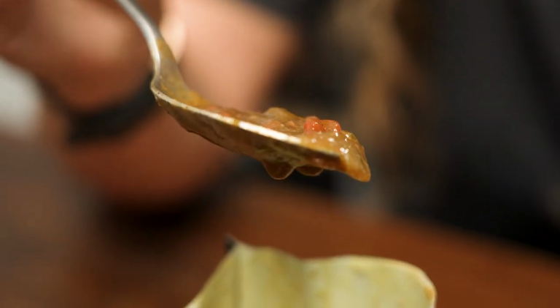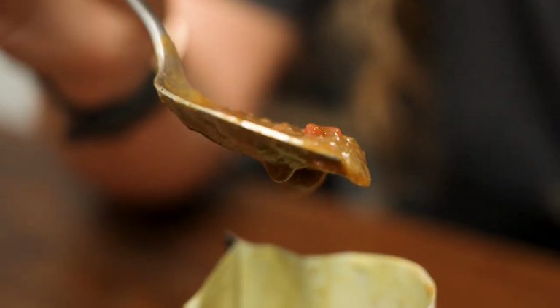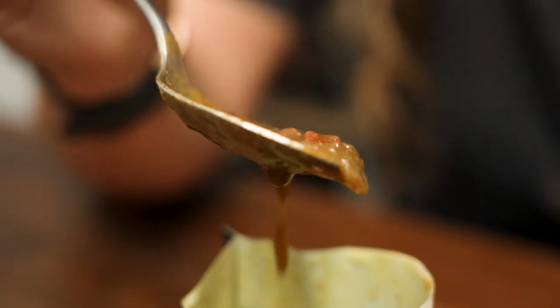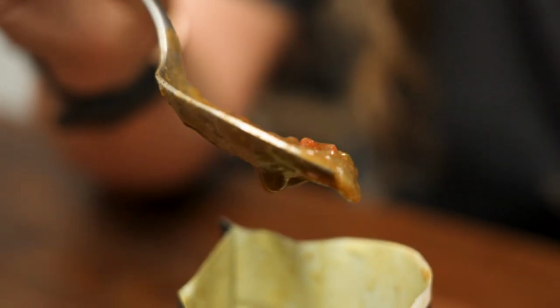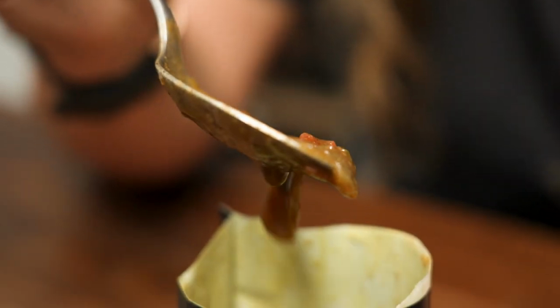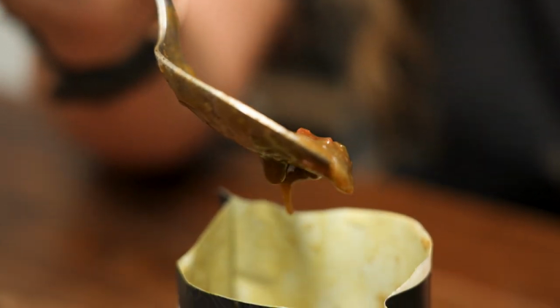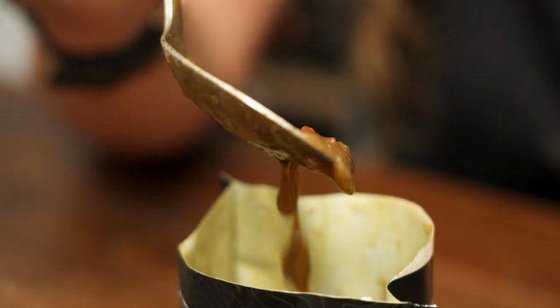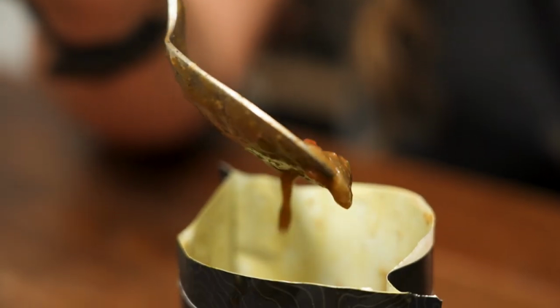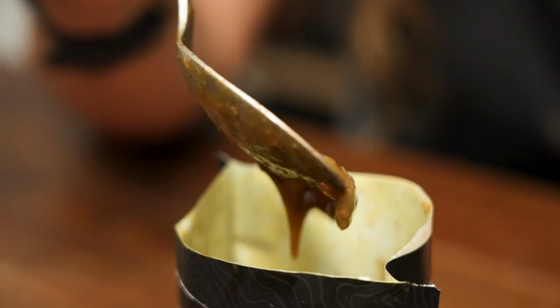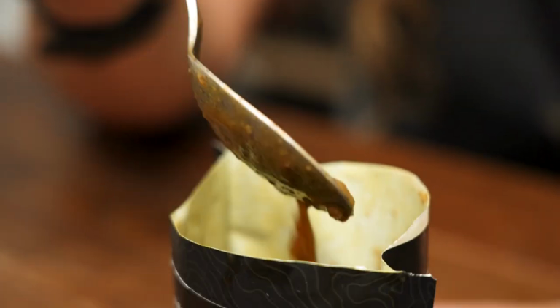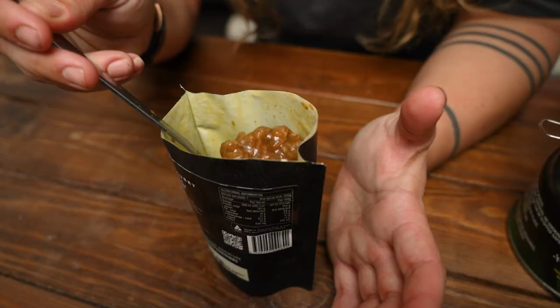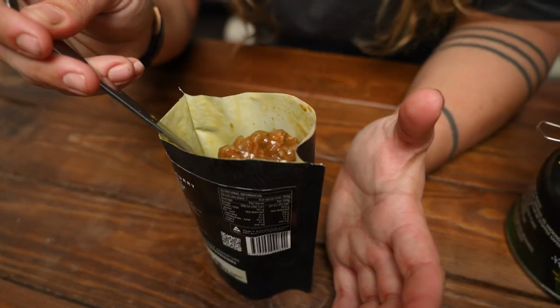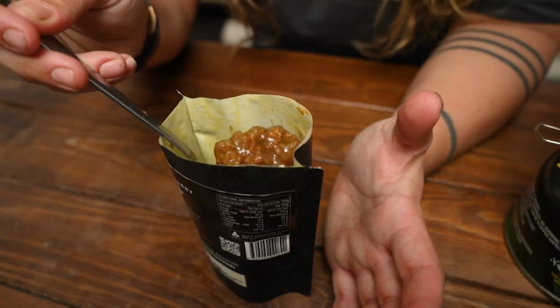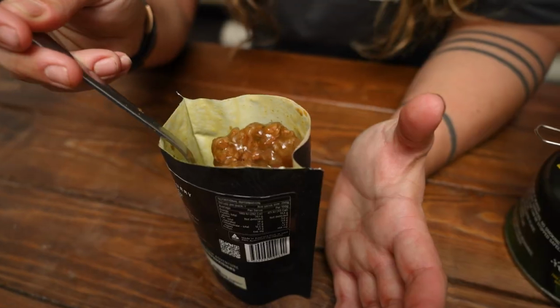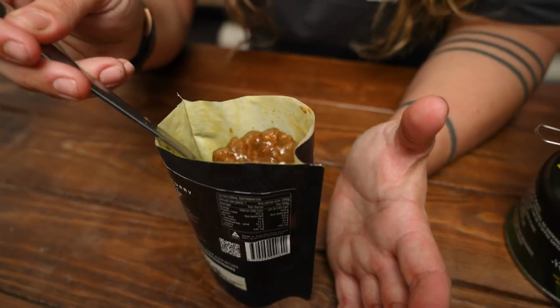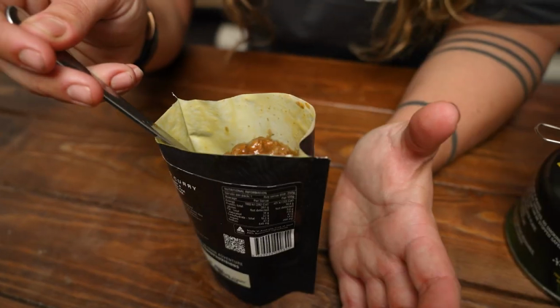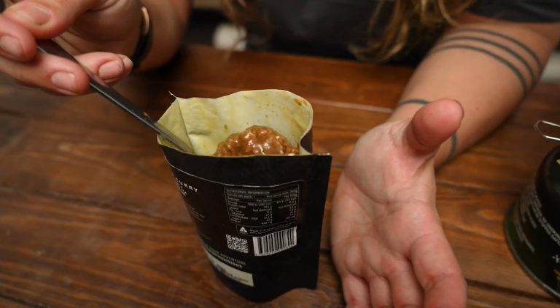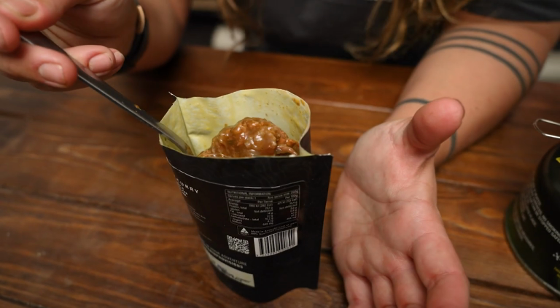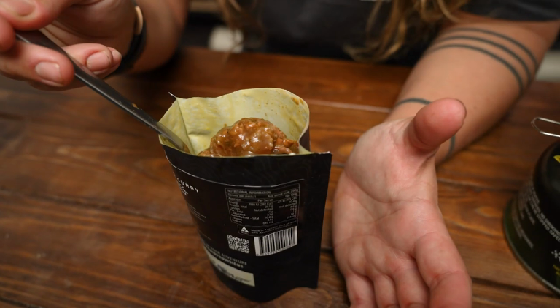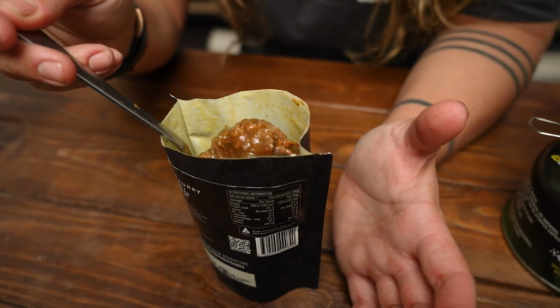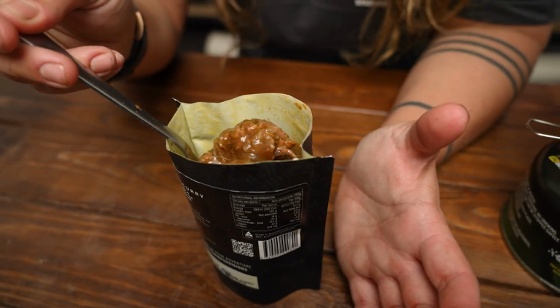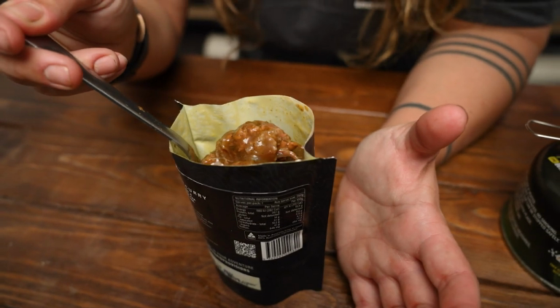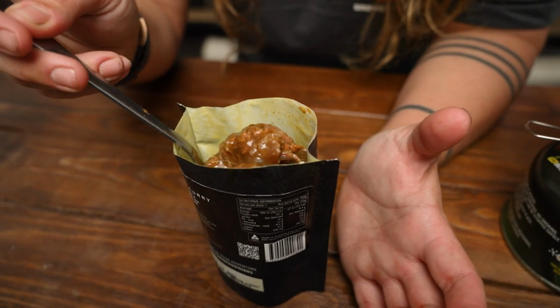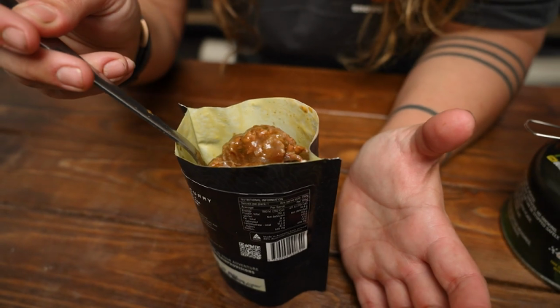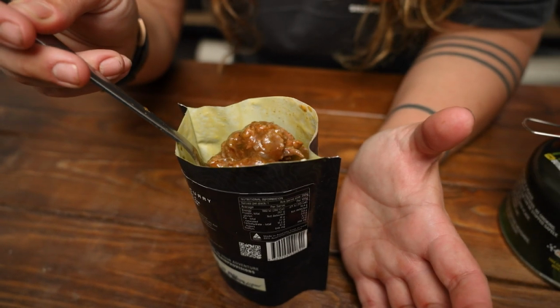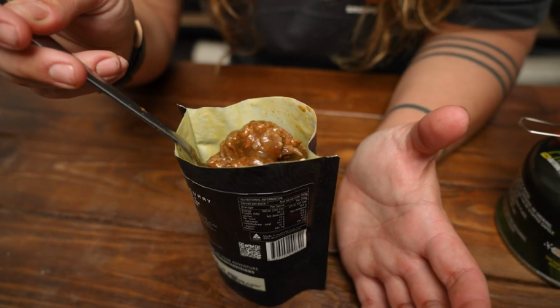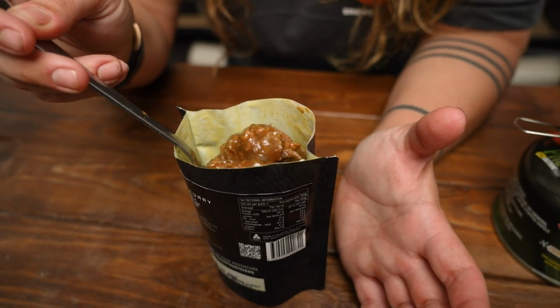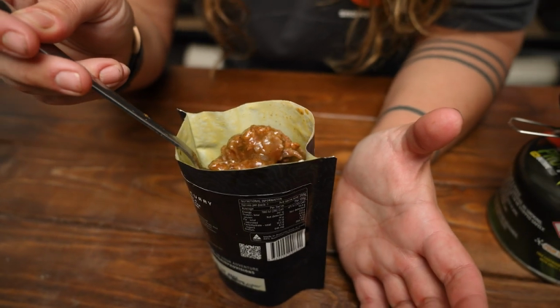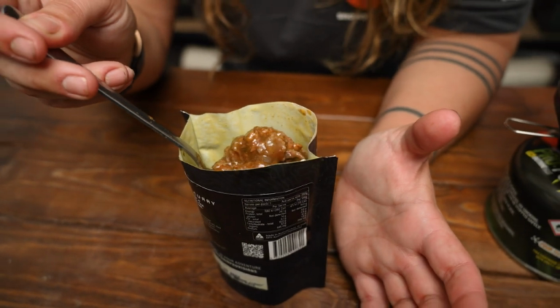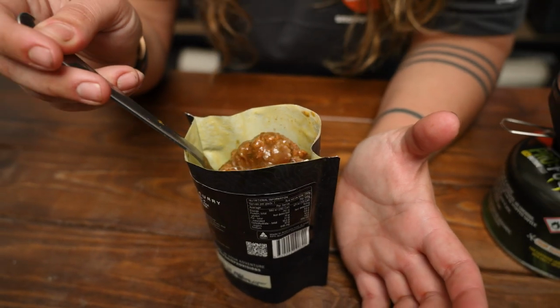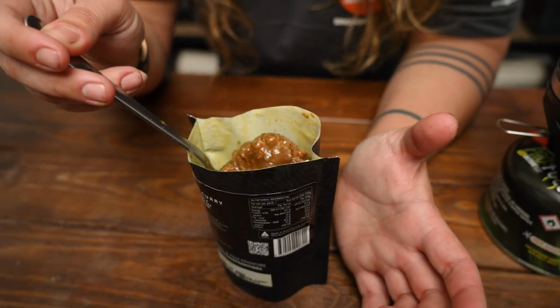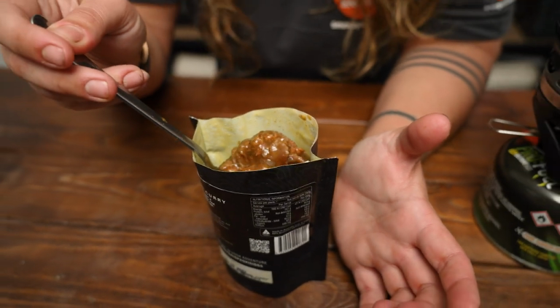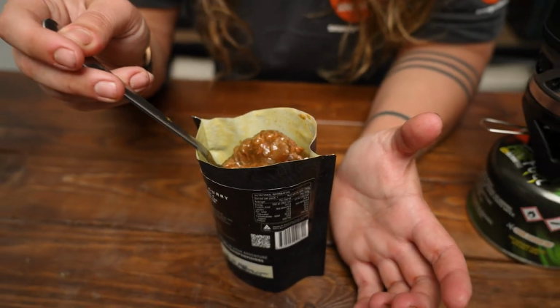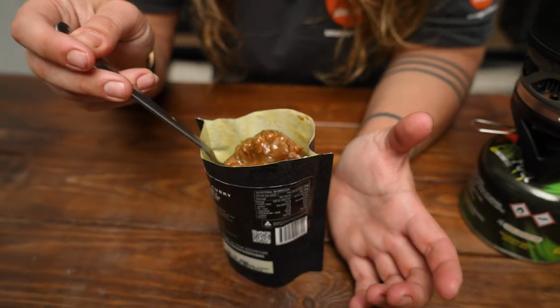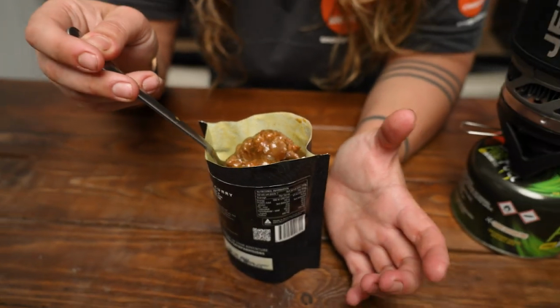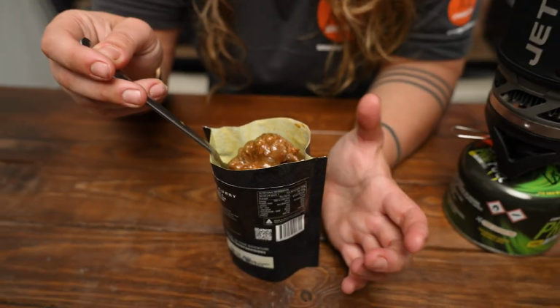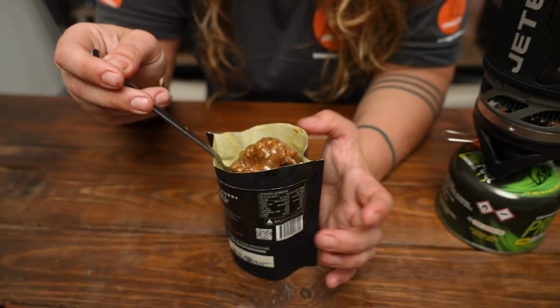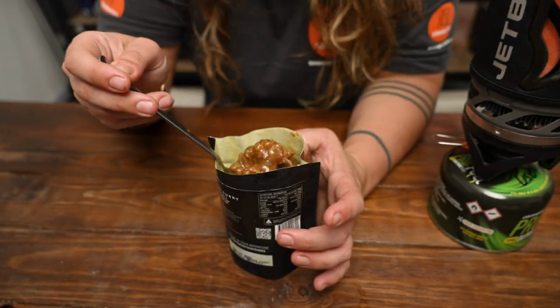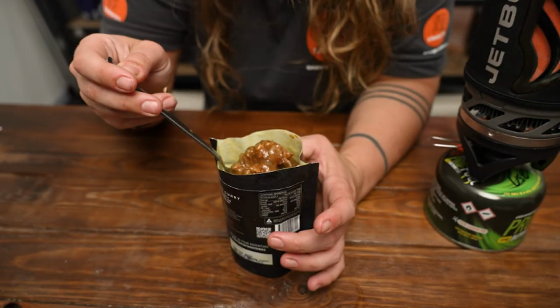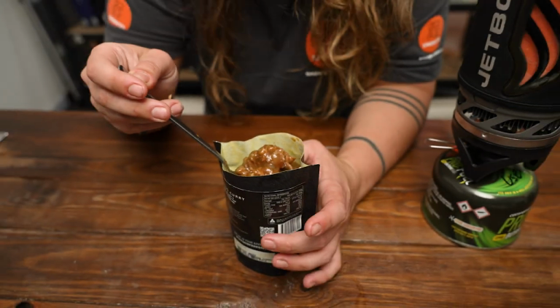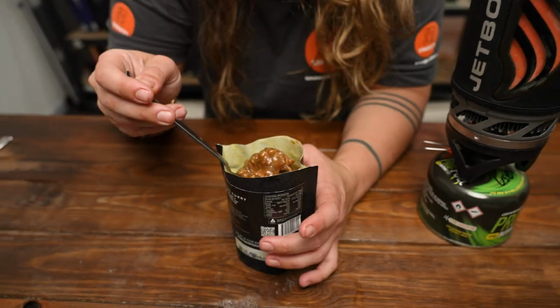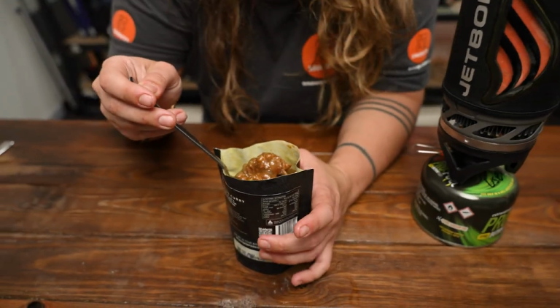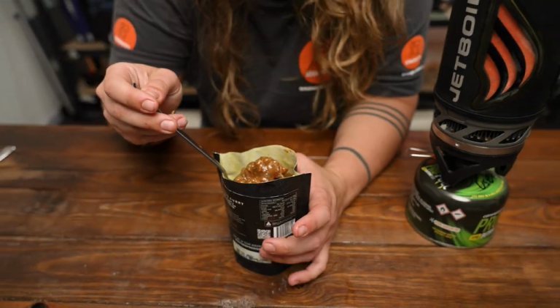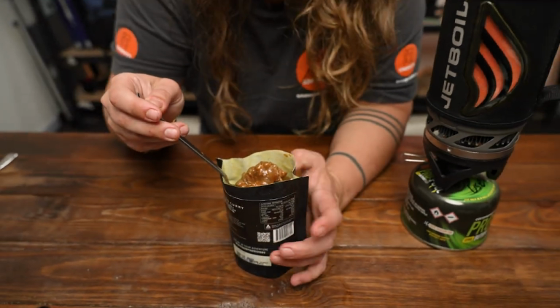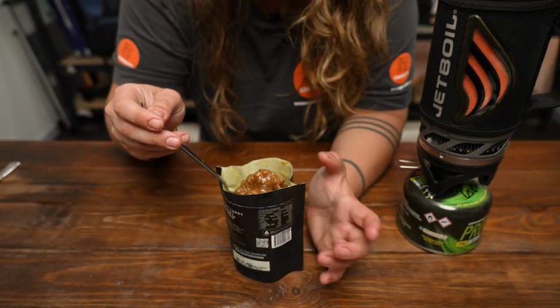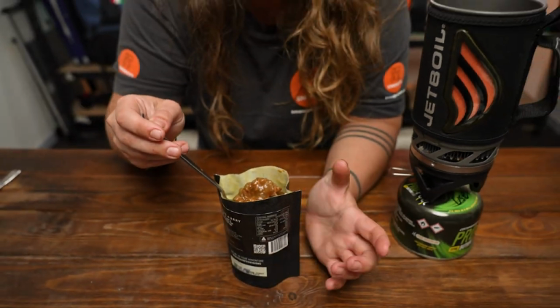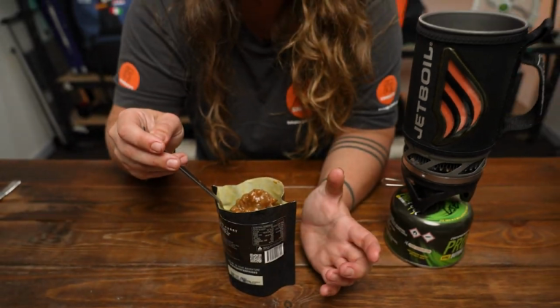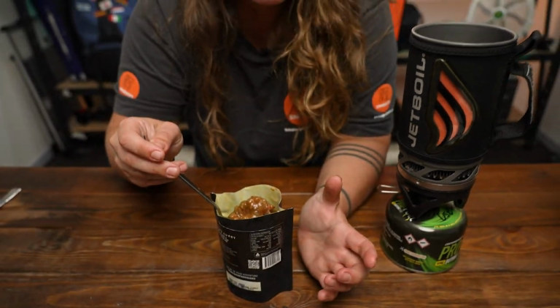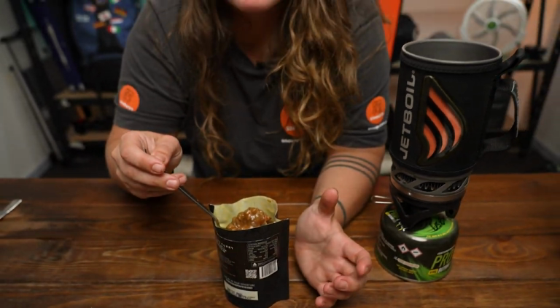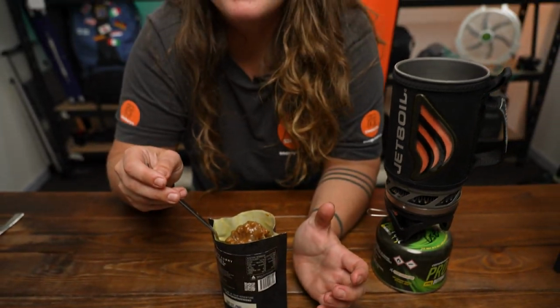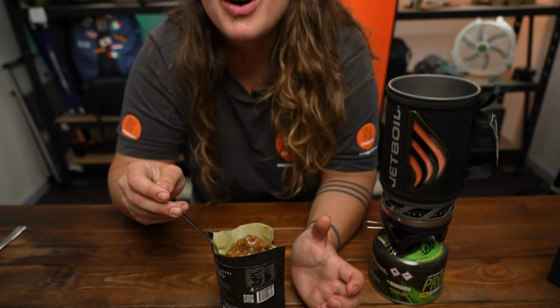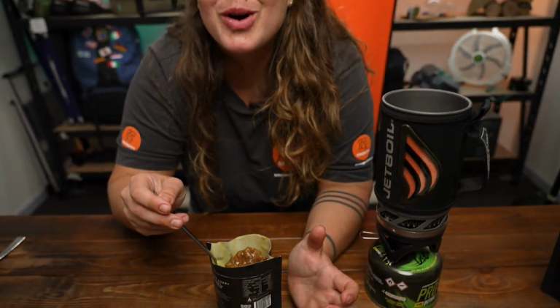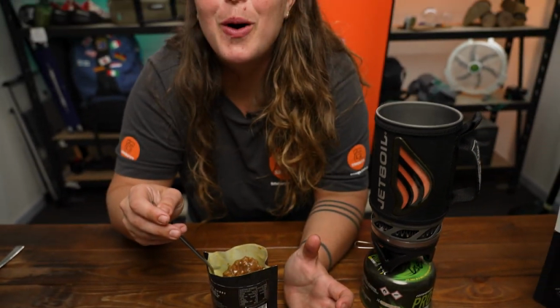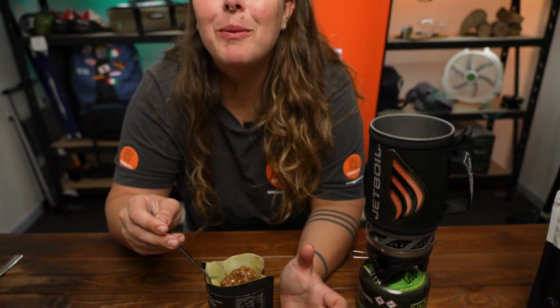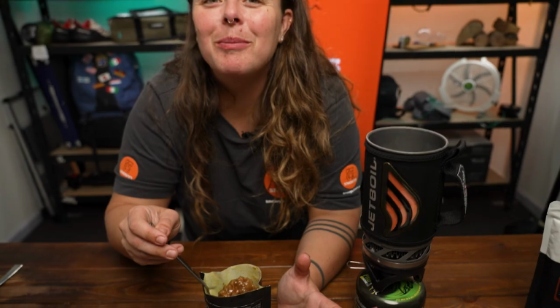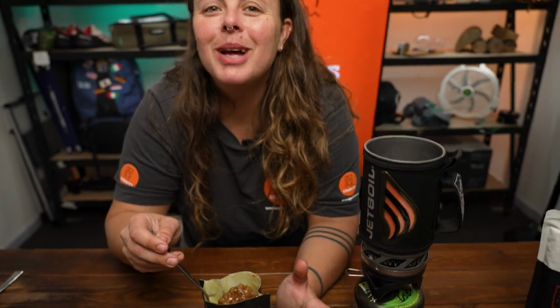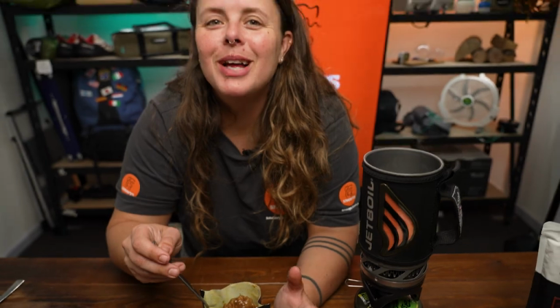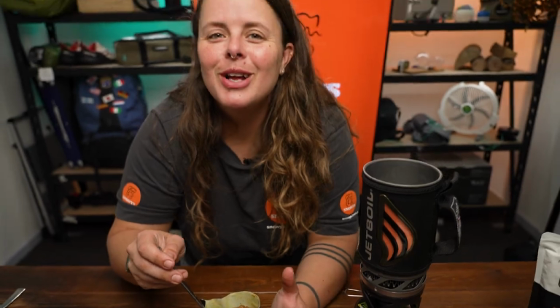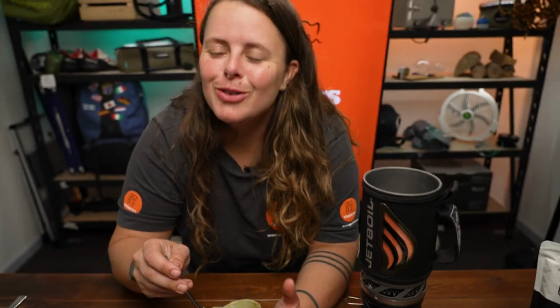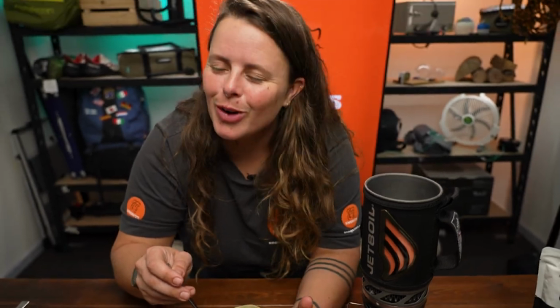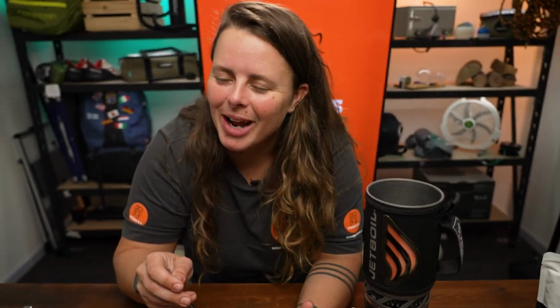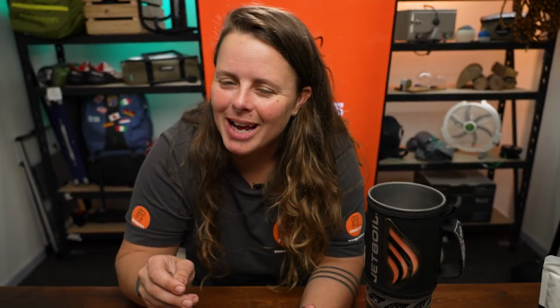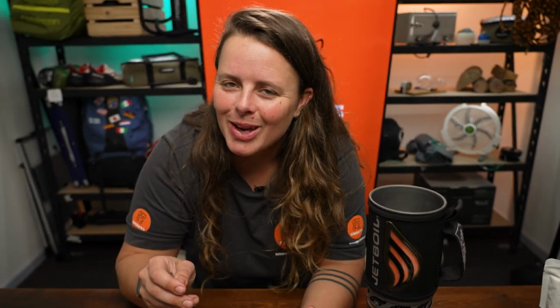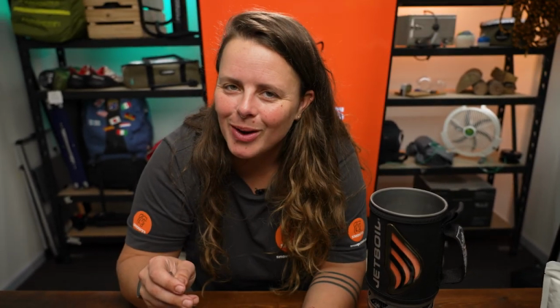You can get this along with all other Off-Grid flavors at snowys.com.au.